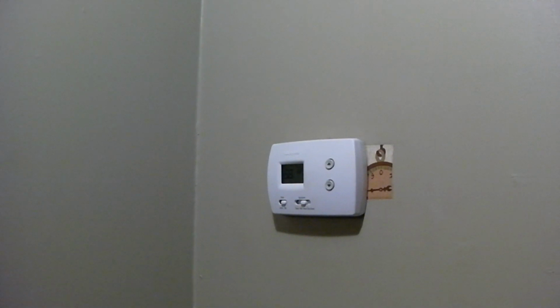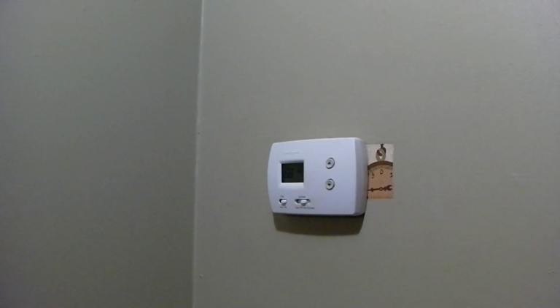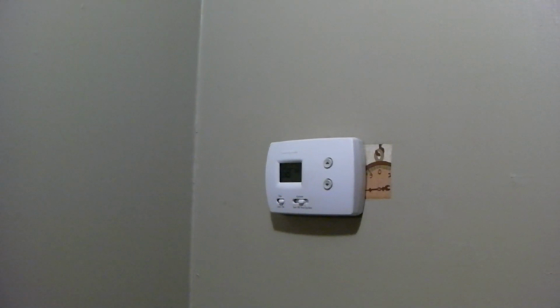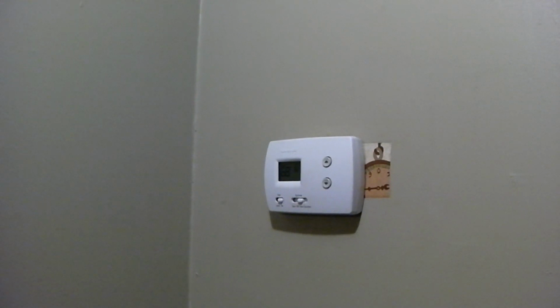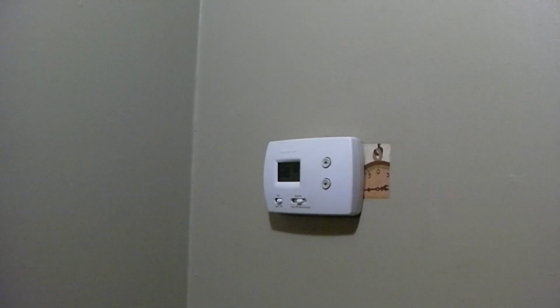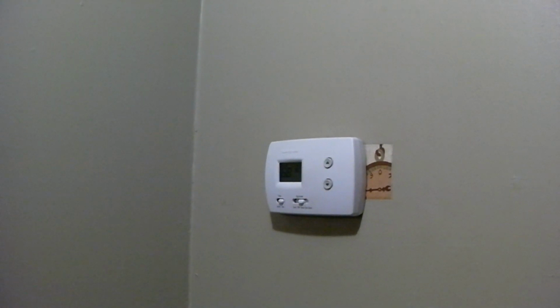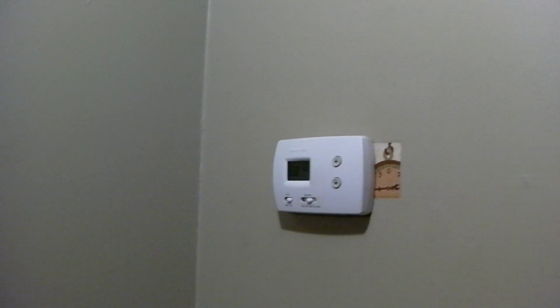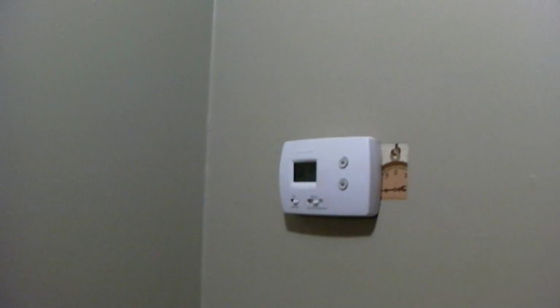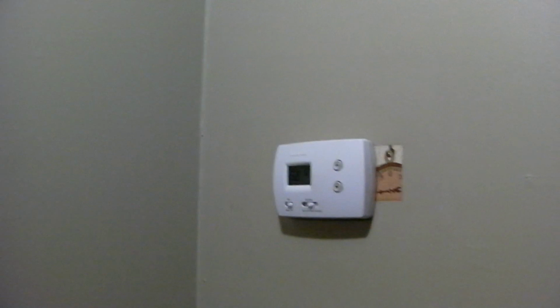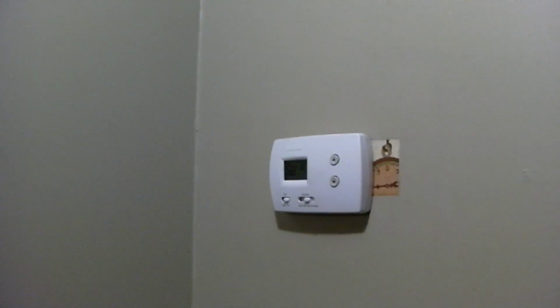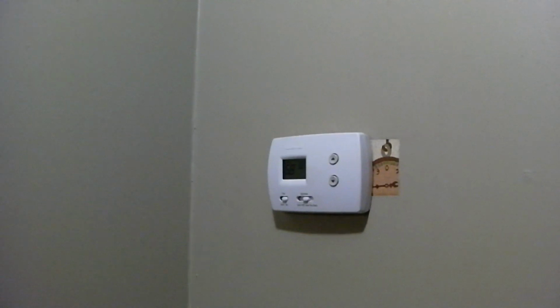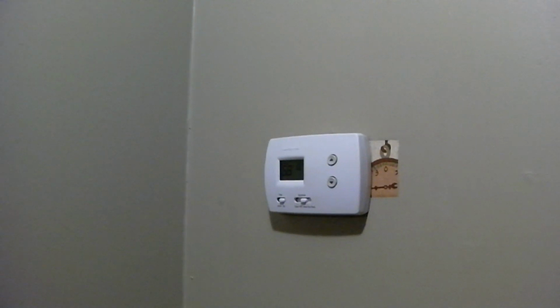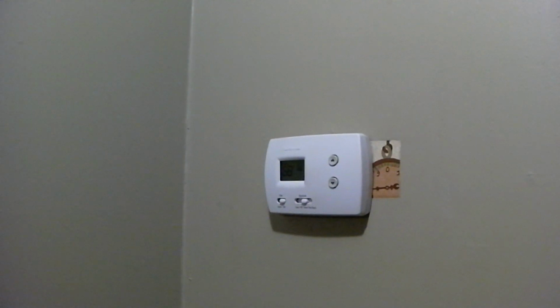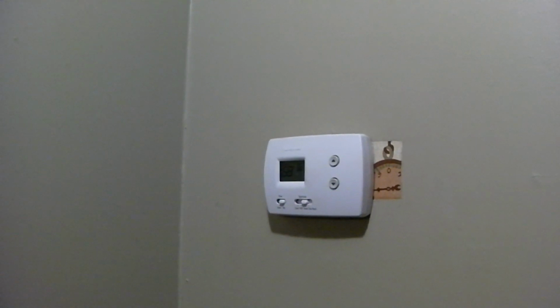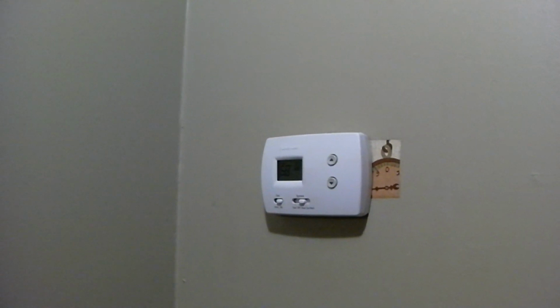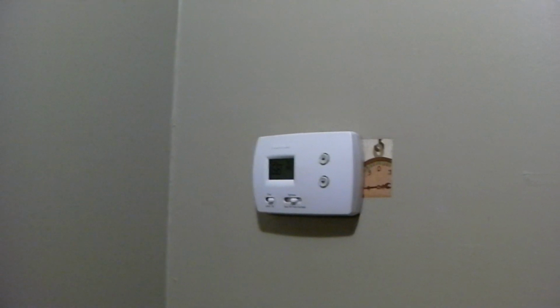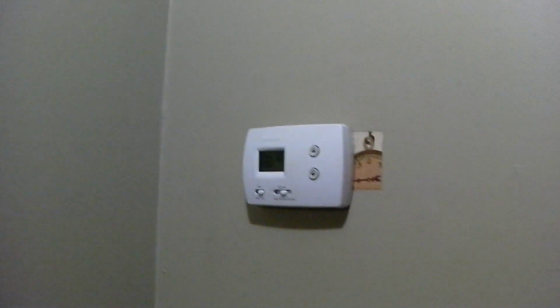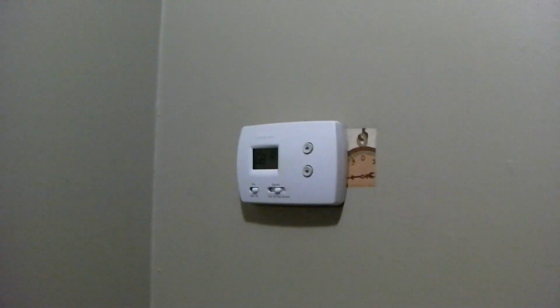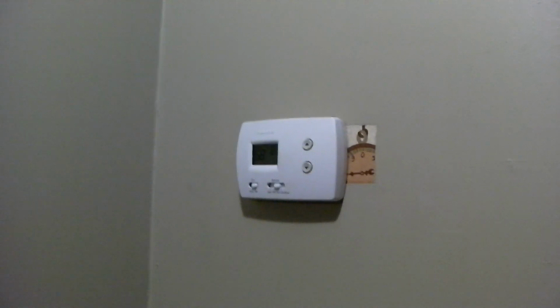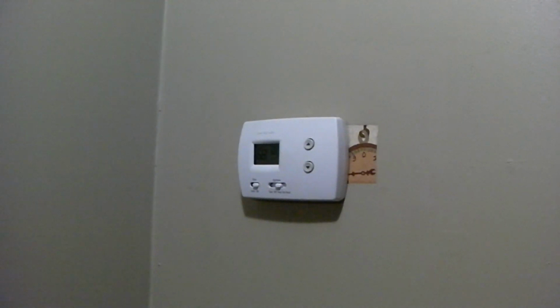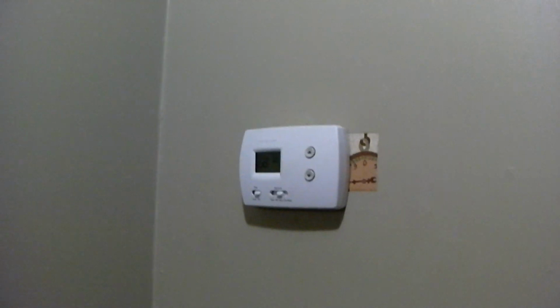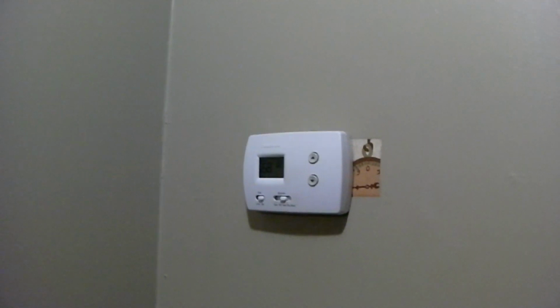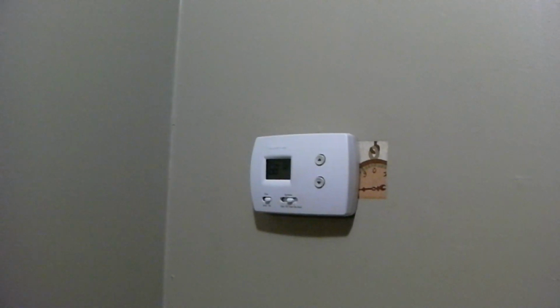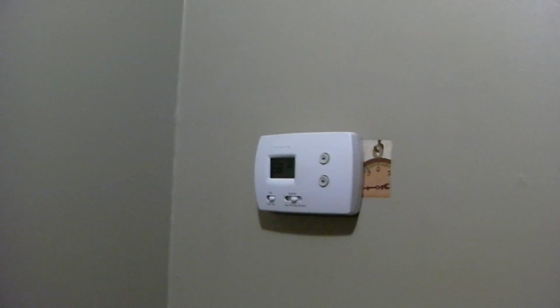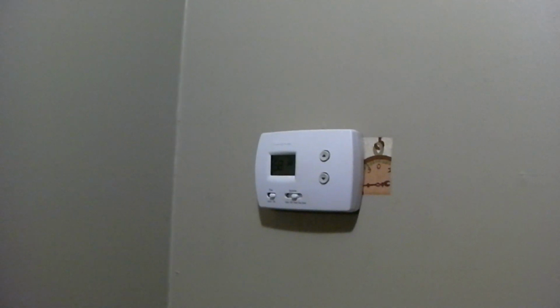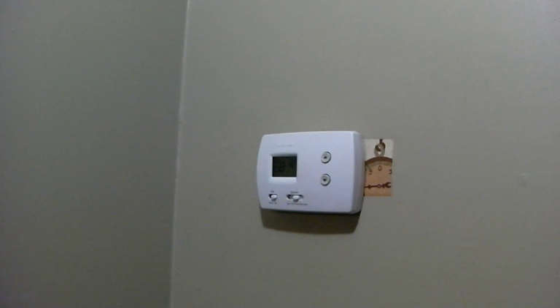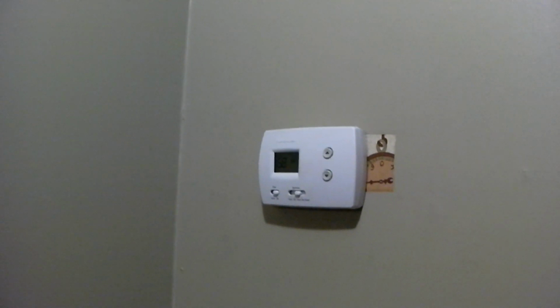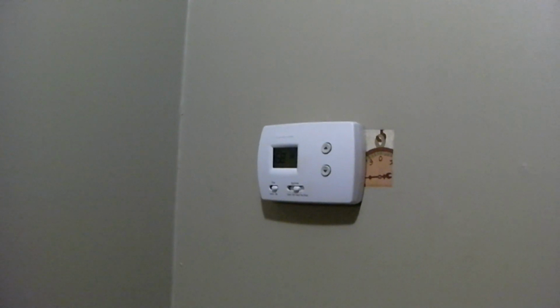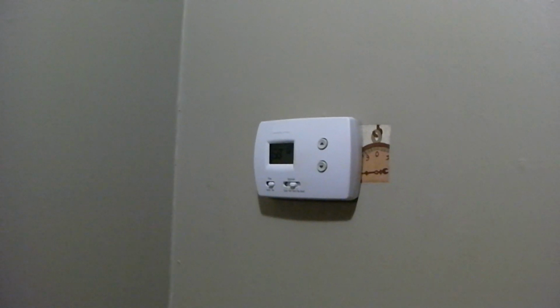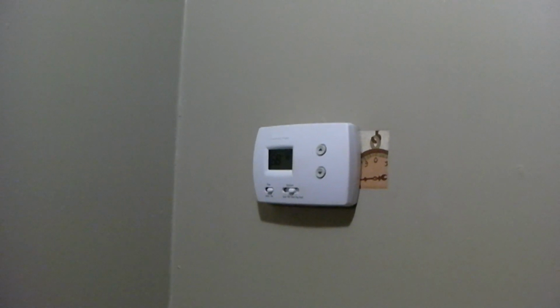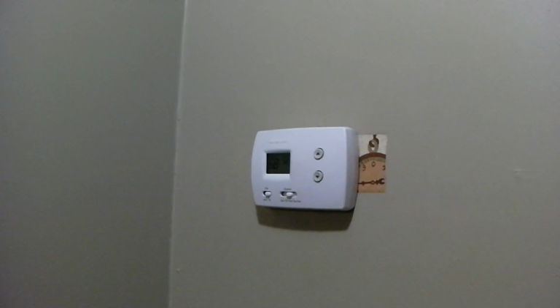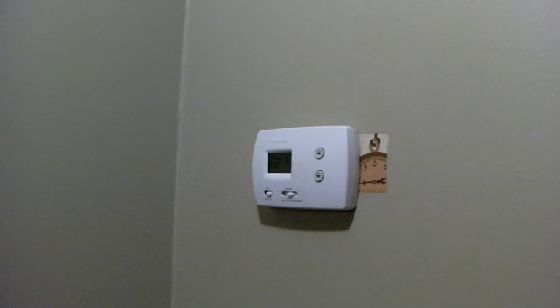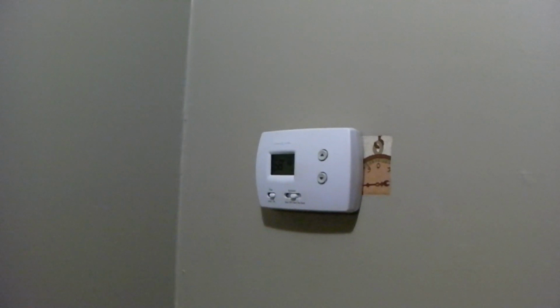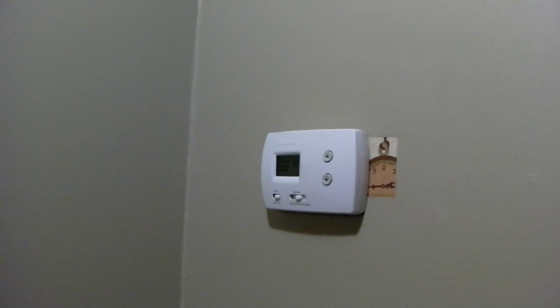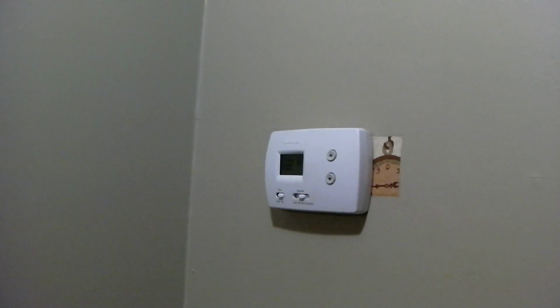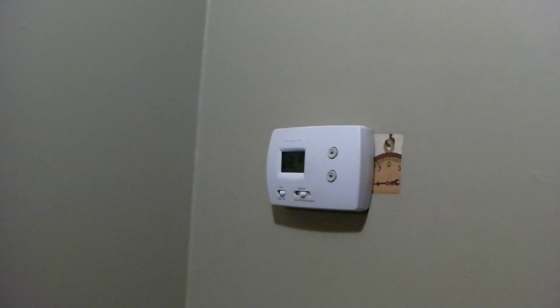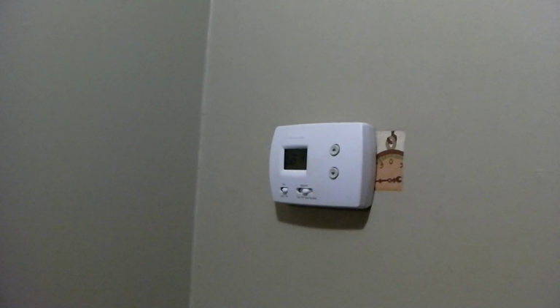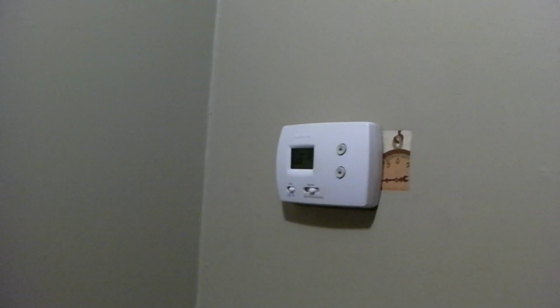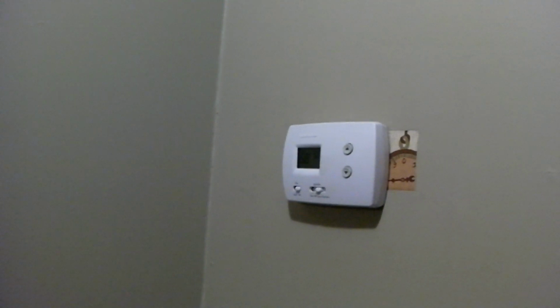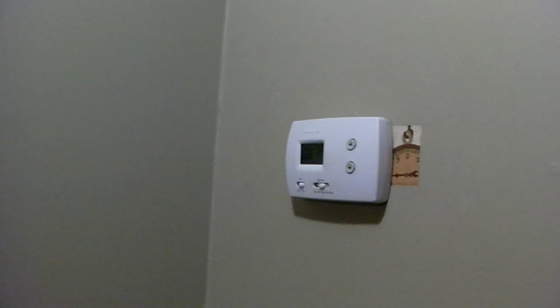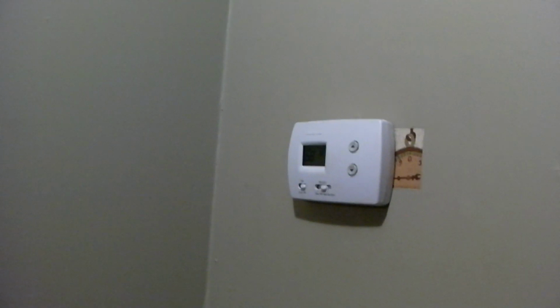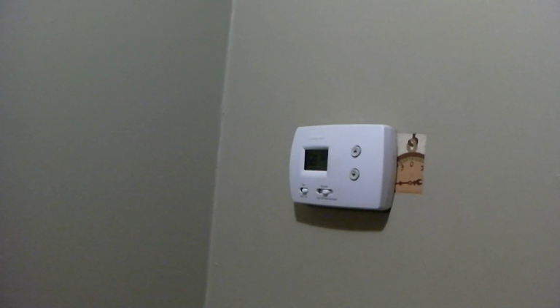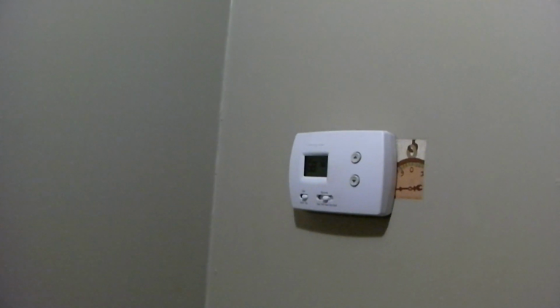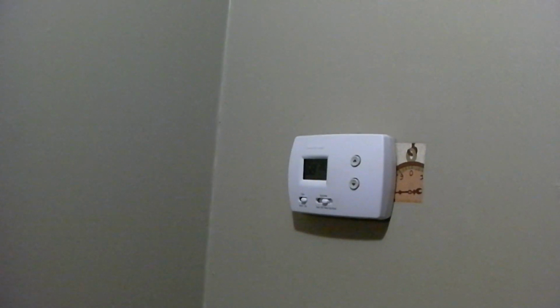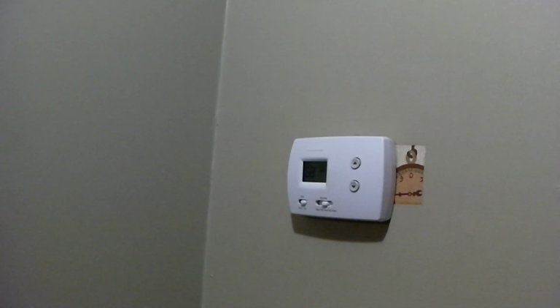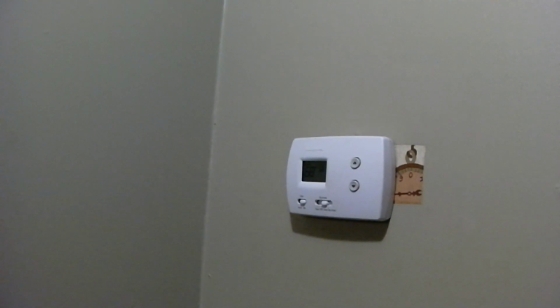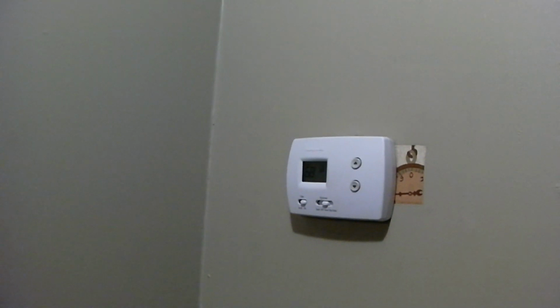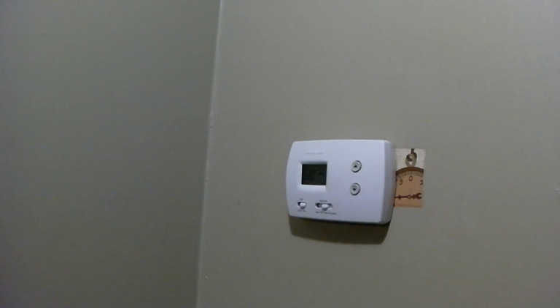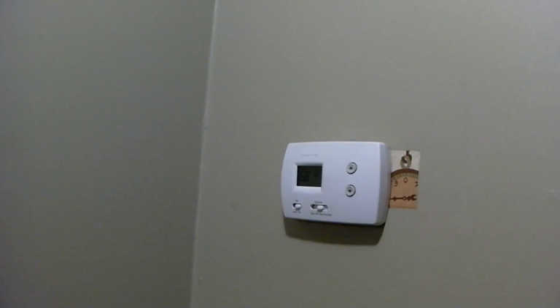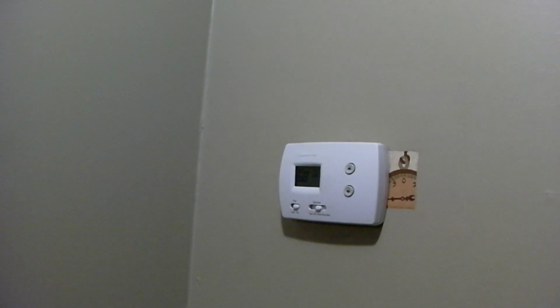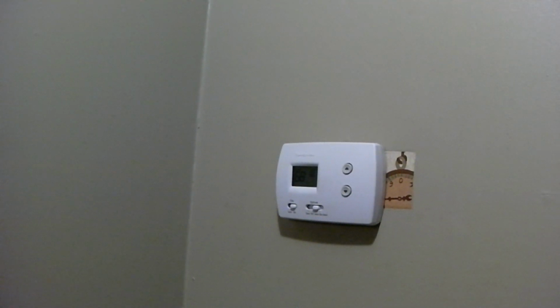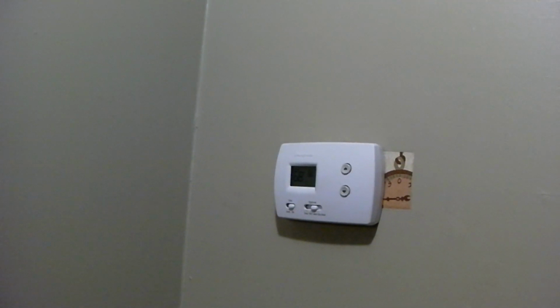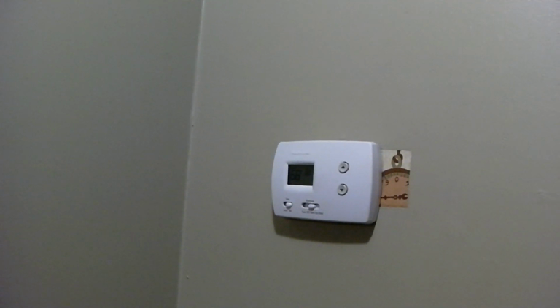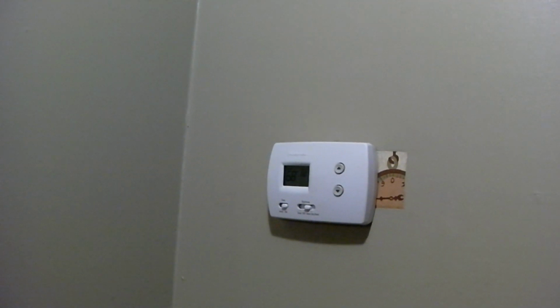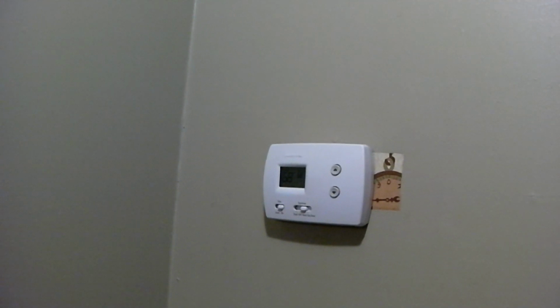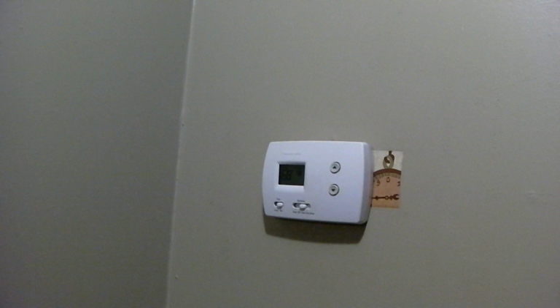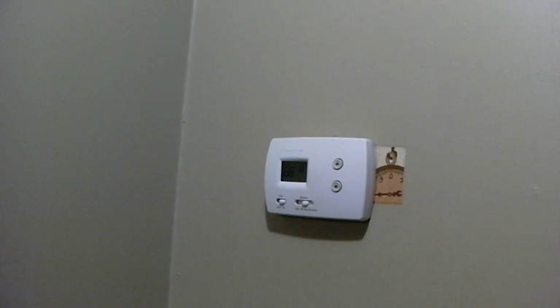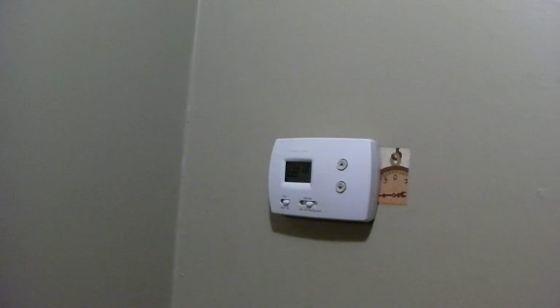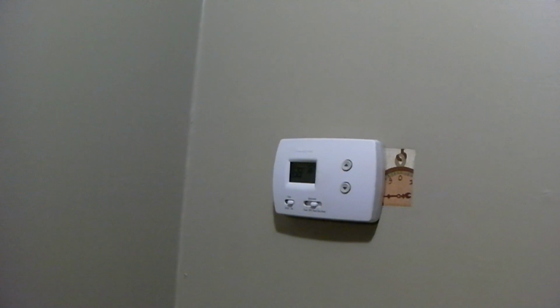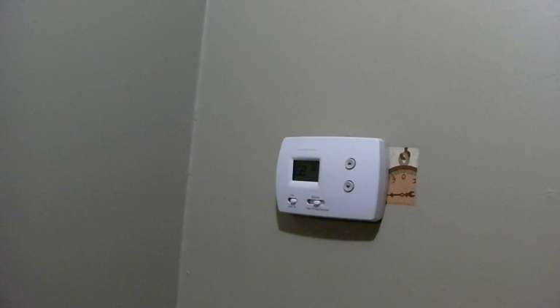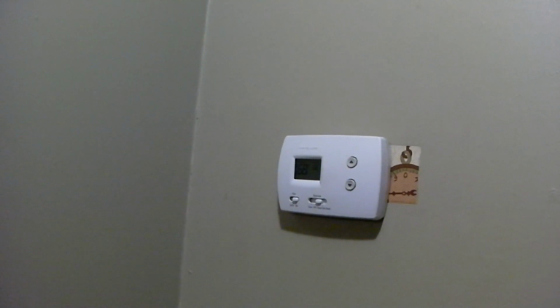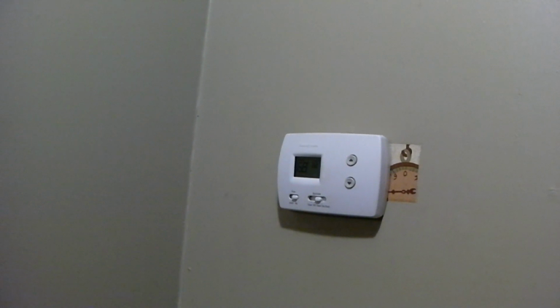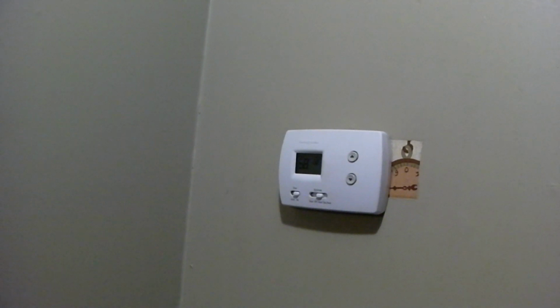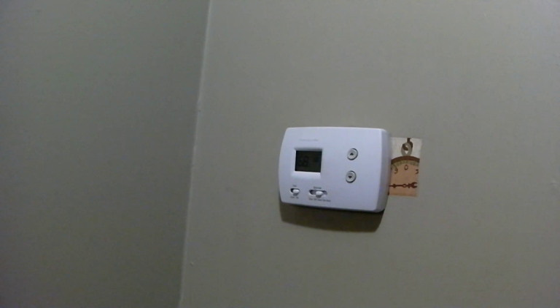Hey everybody. This year we're going to be talking about backup heat on heat pumps a little bit, and we're going to talk about how to test it.